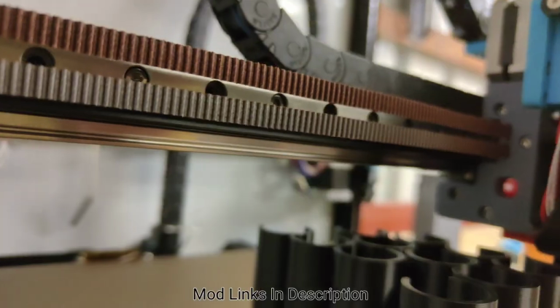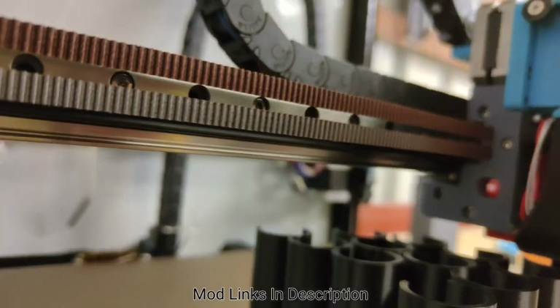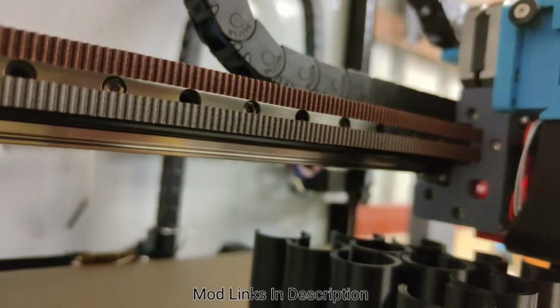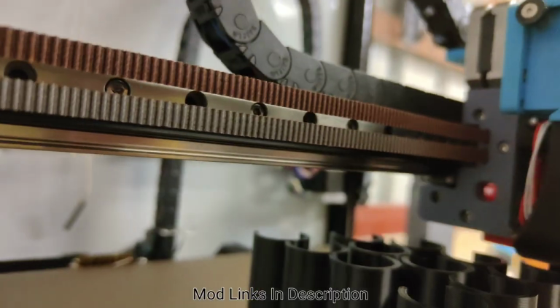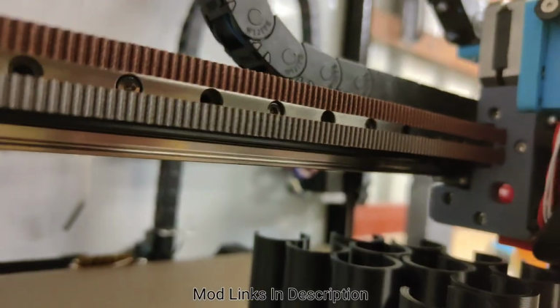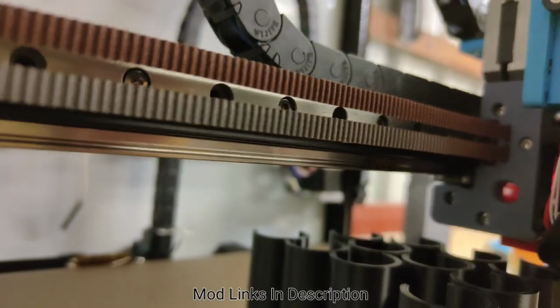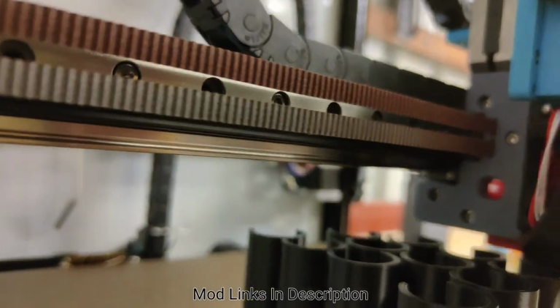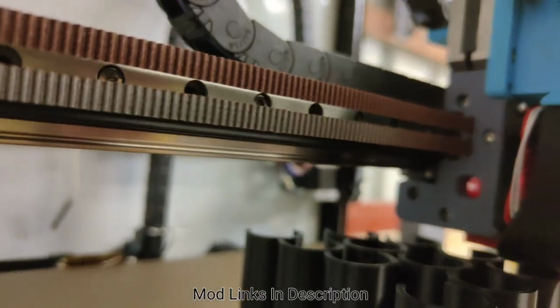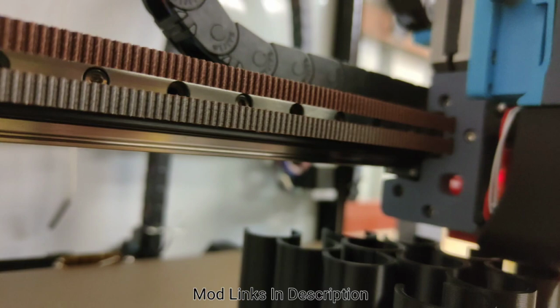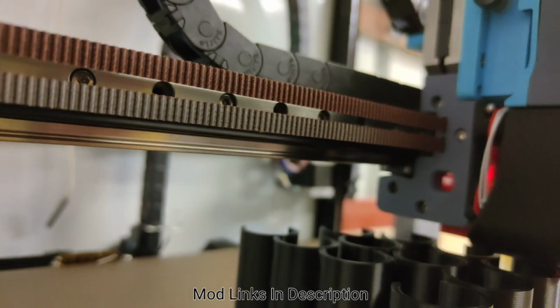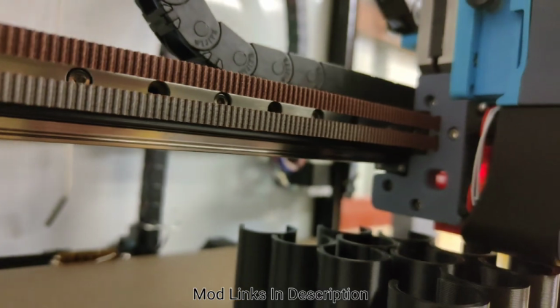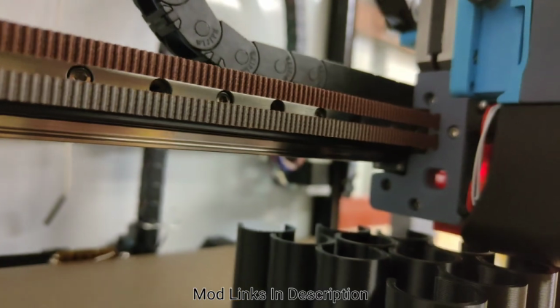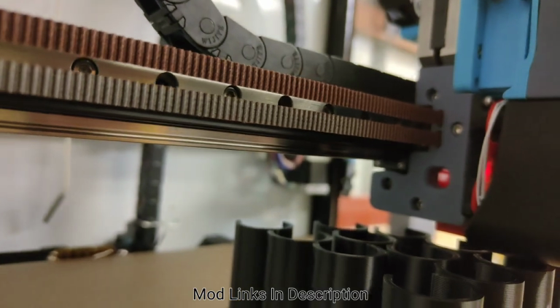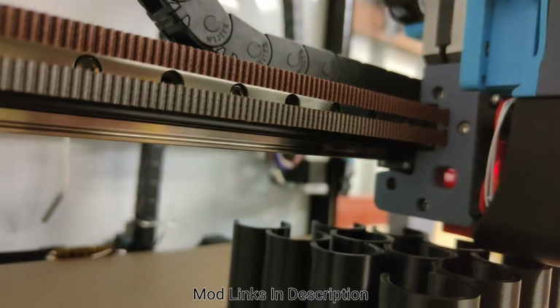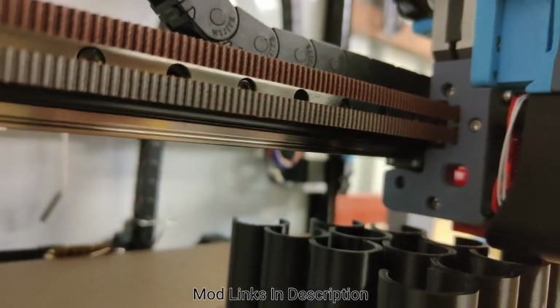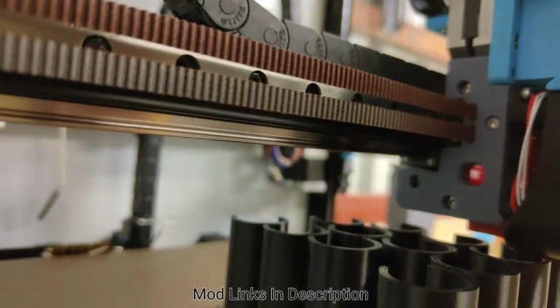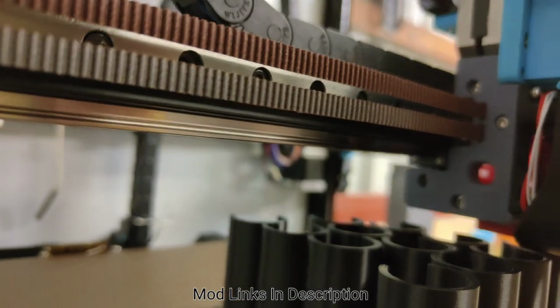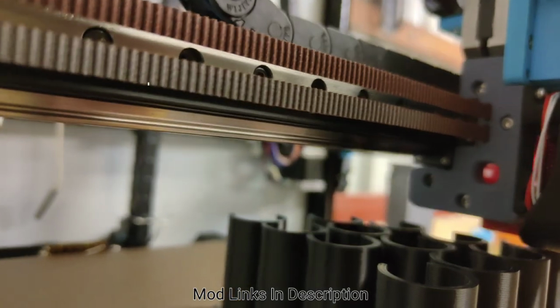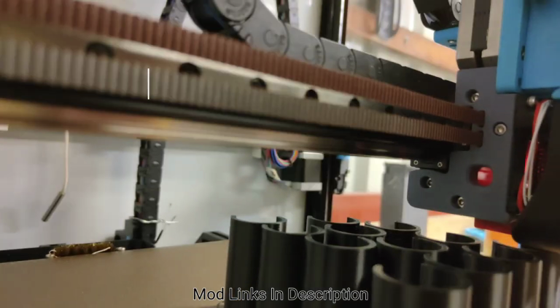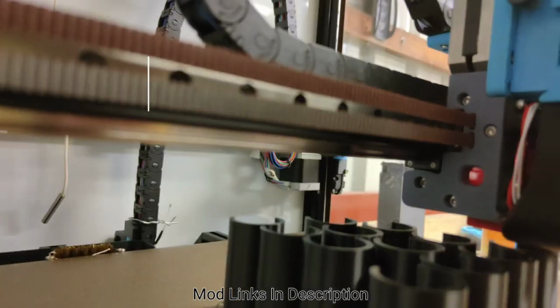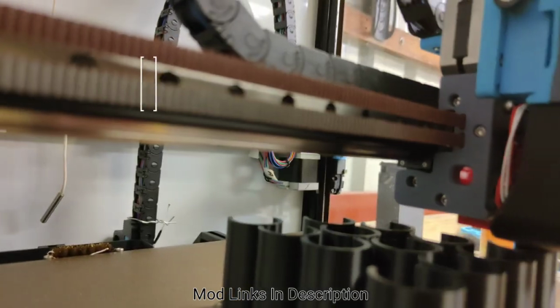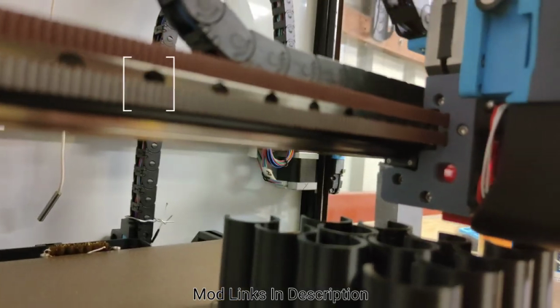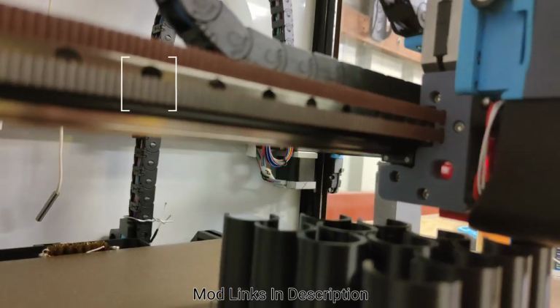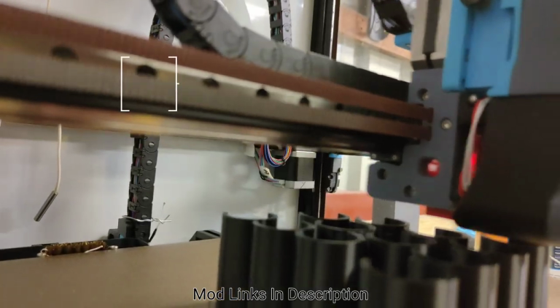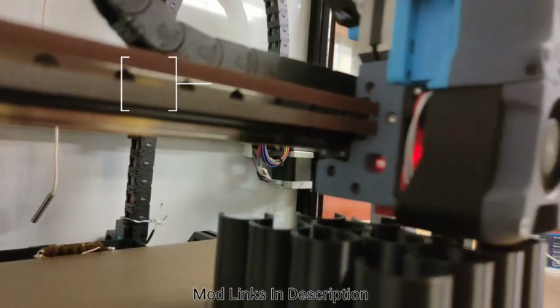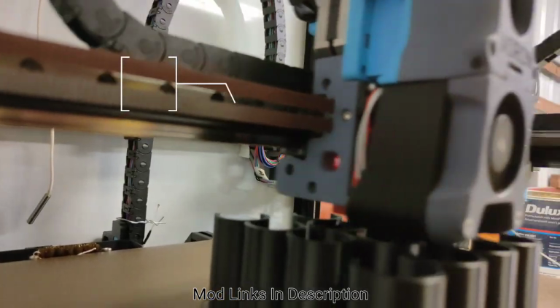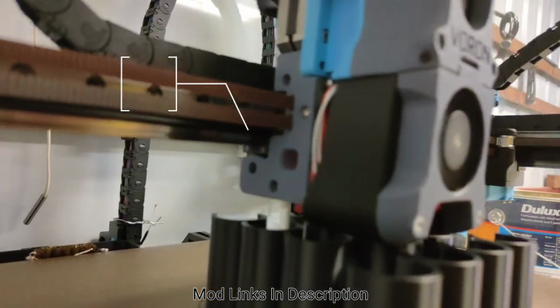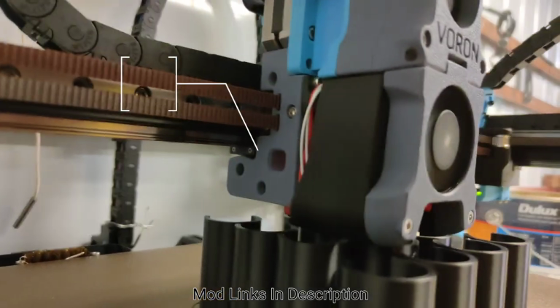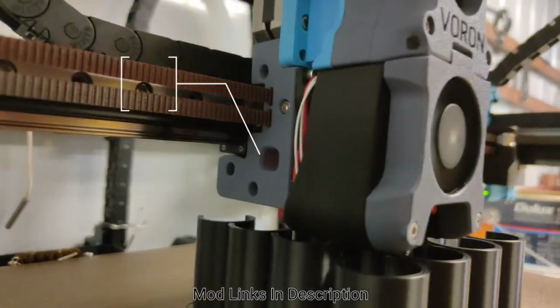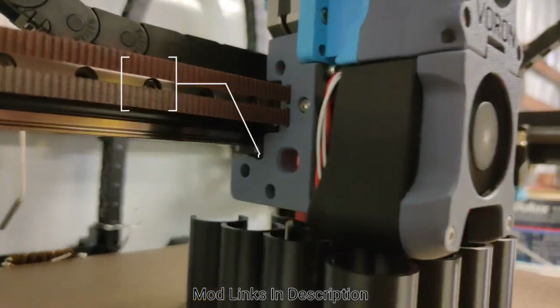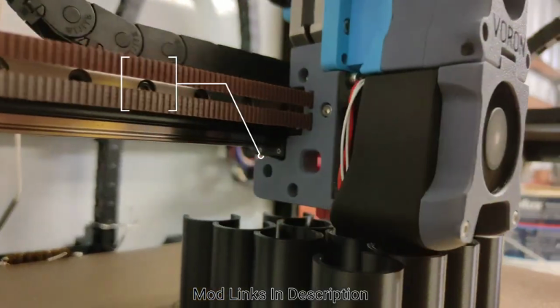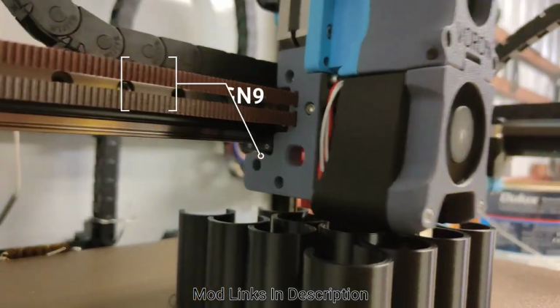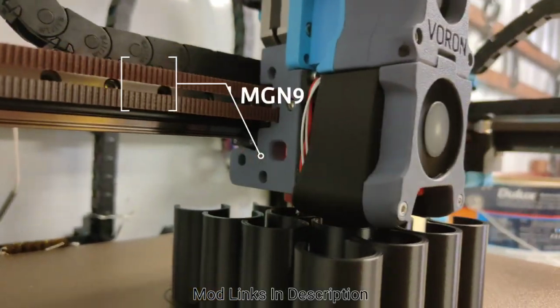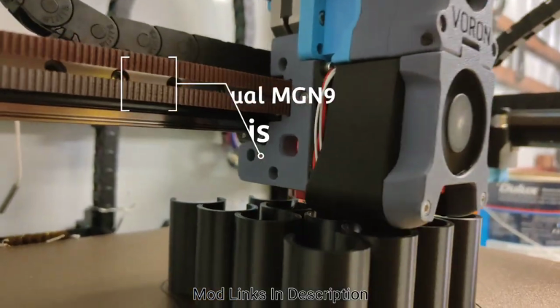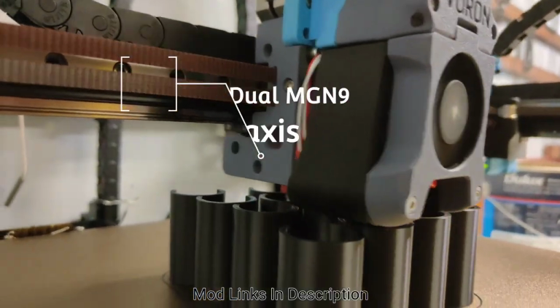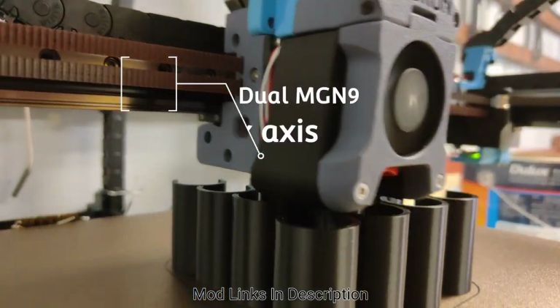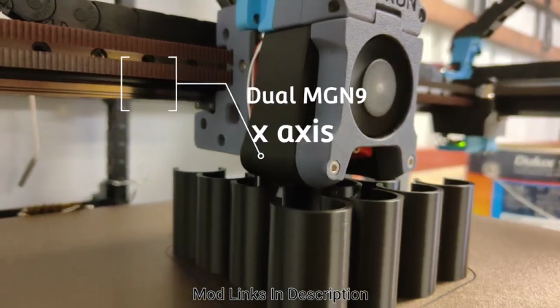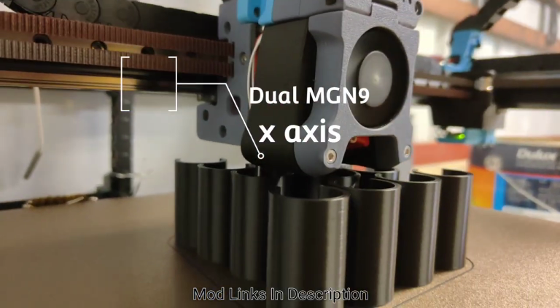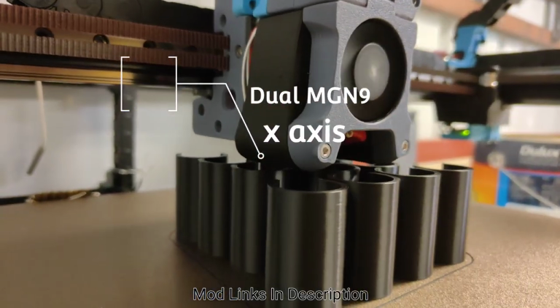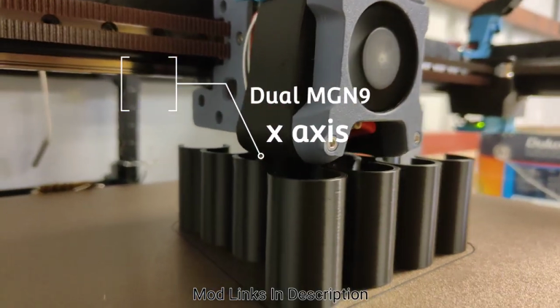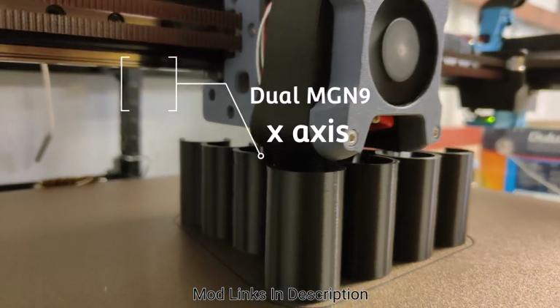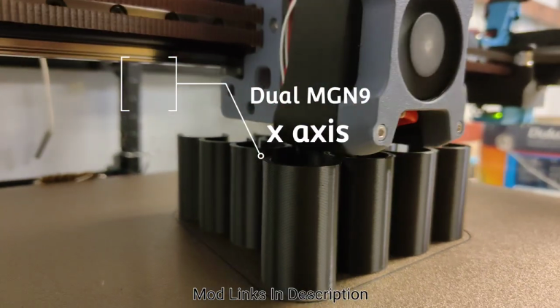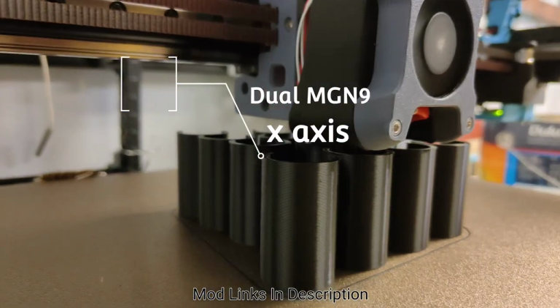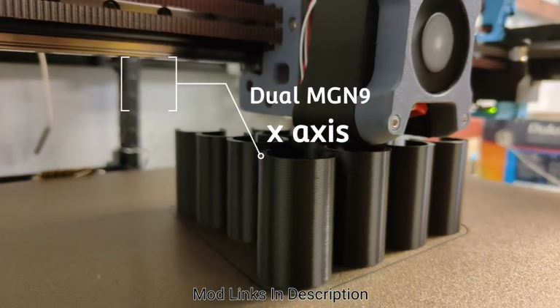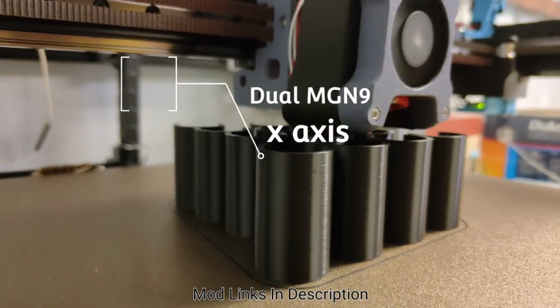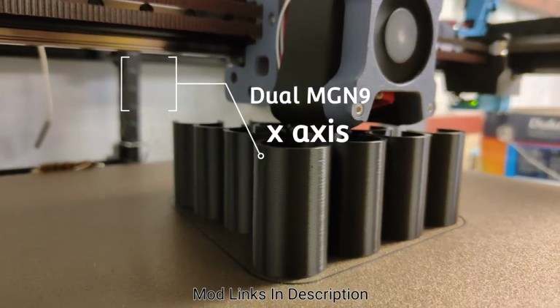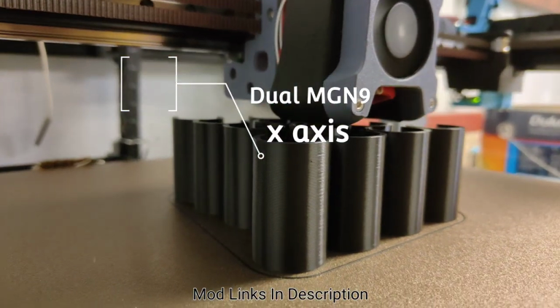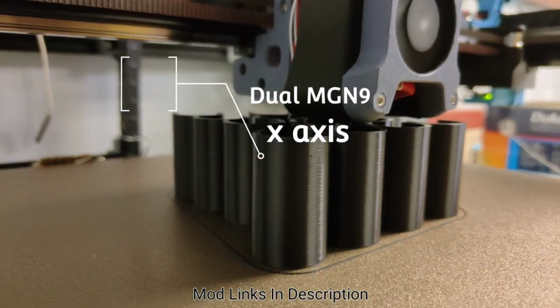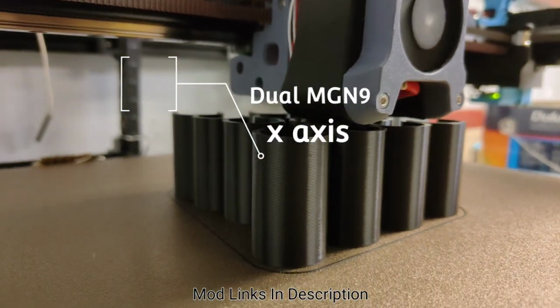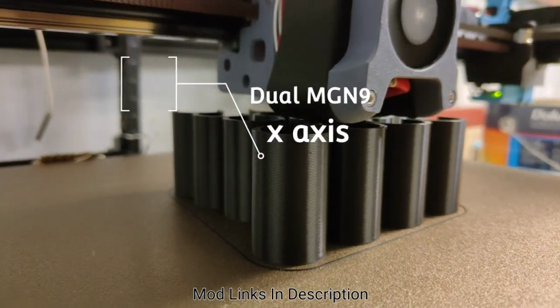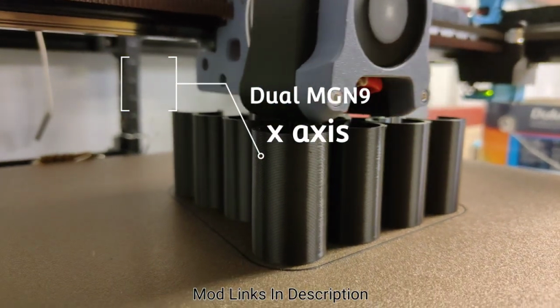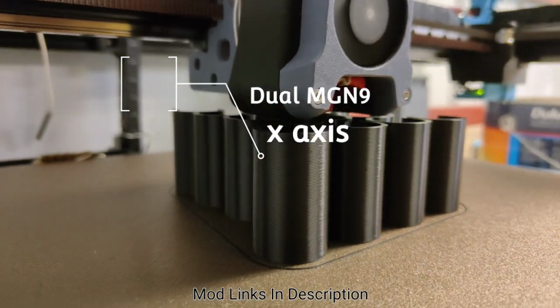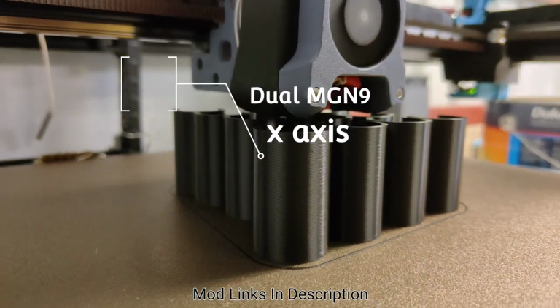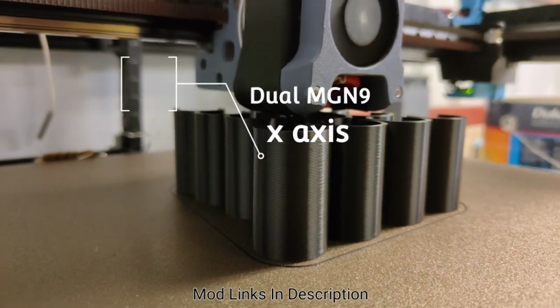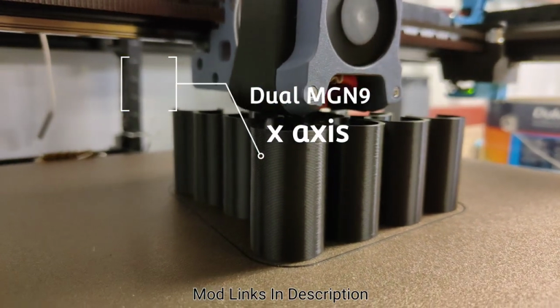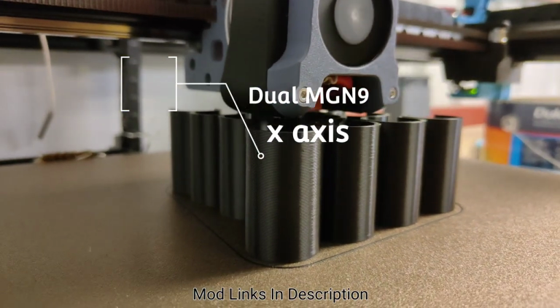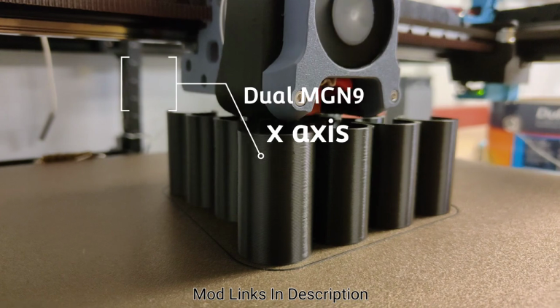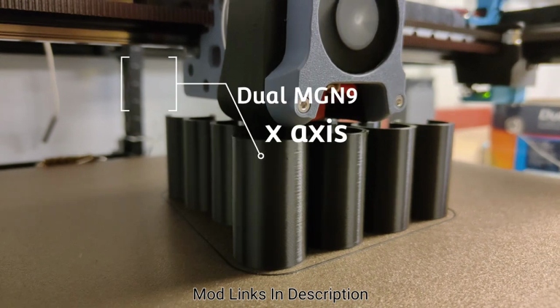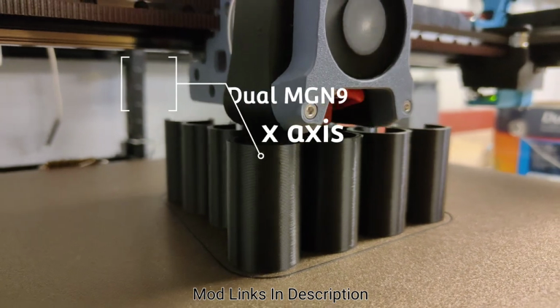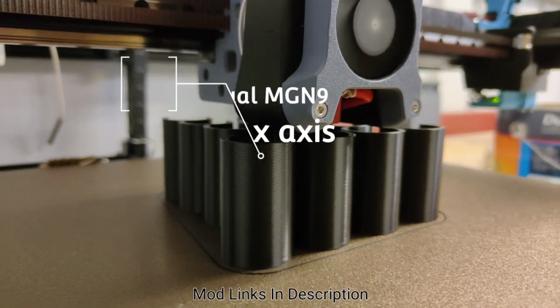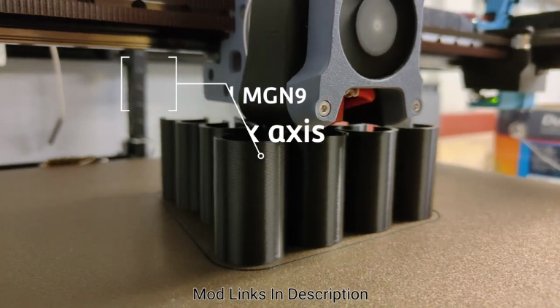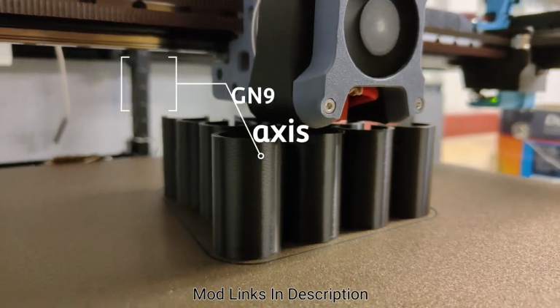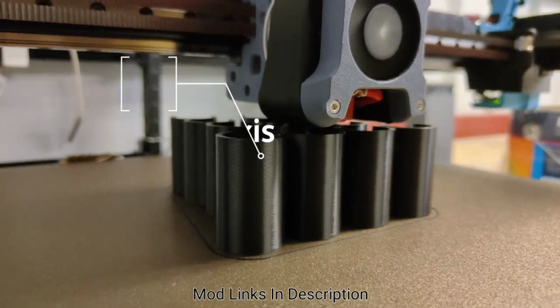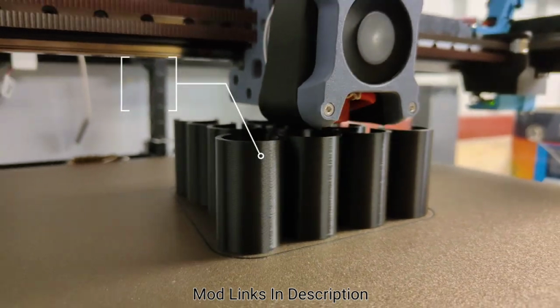Not really a mod, but I'm running dual MGM9 rails and I get very clean prints. I'm very happy with them.